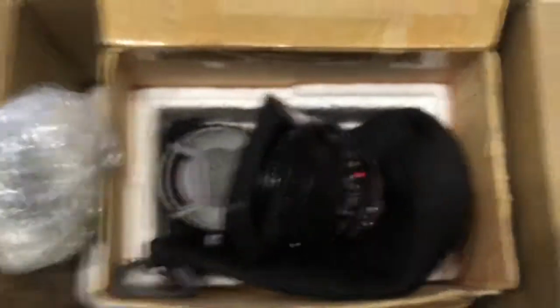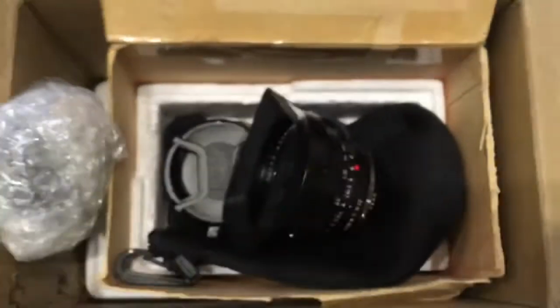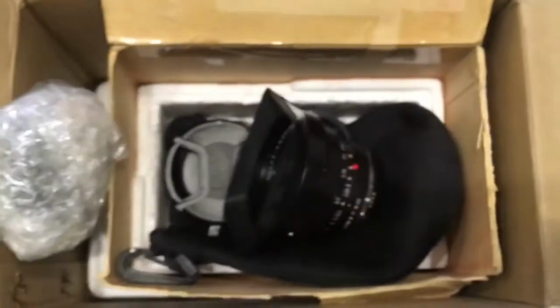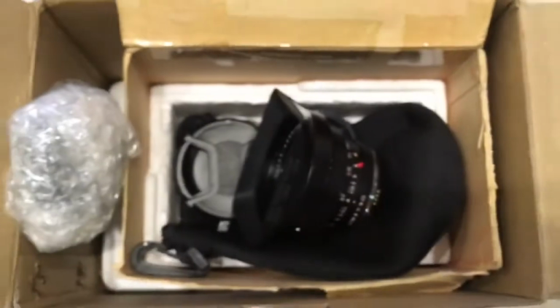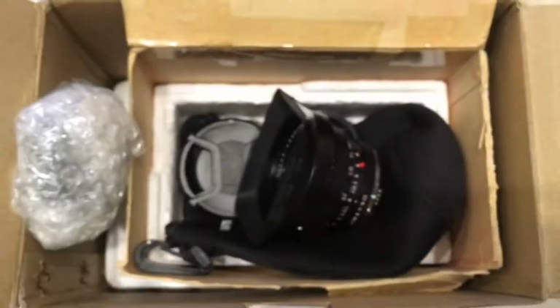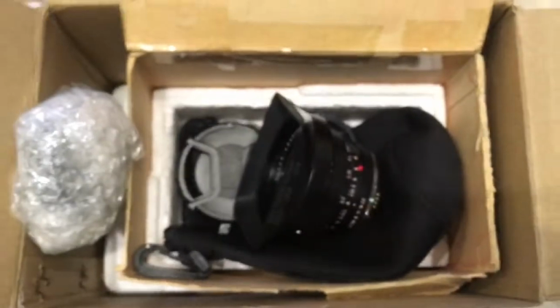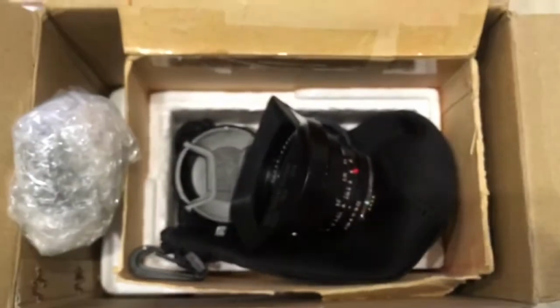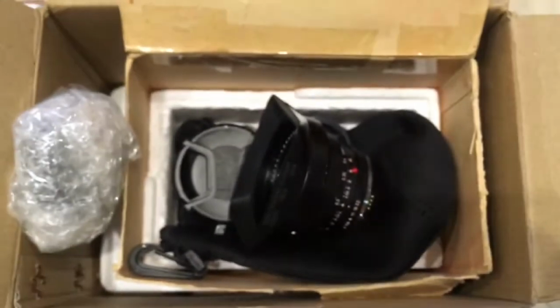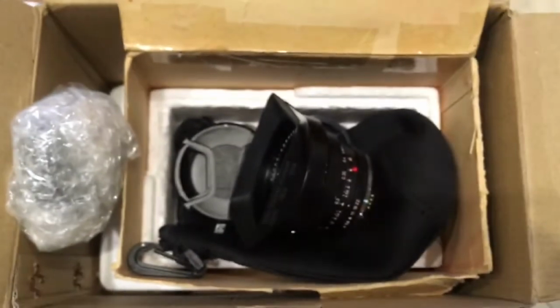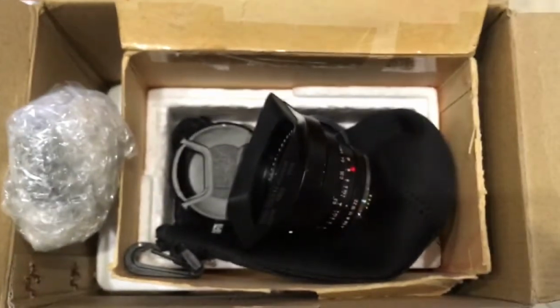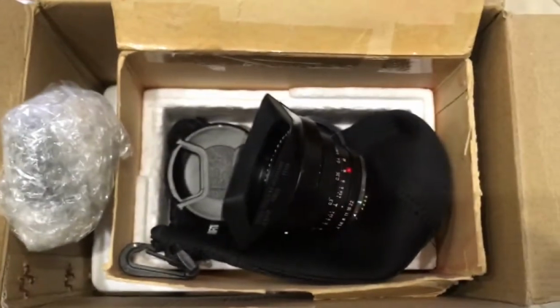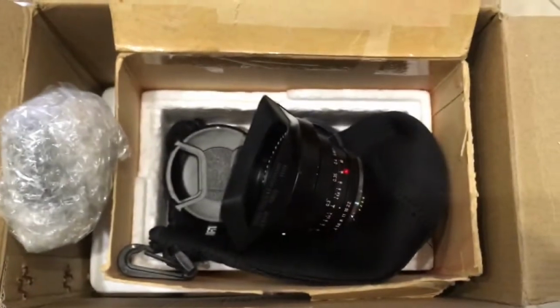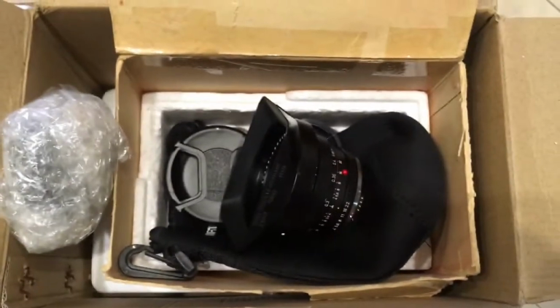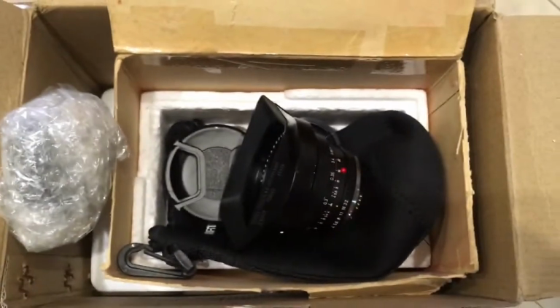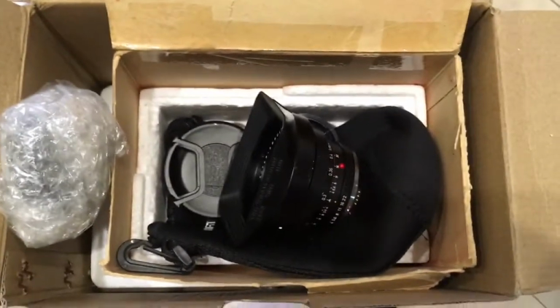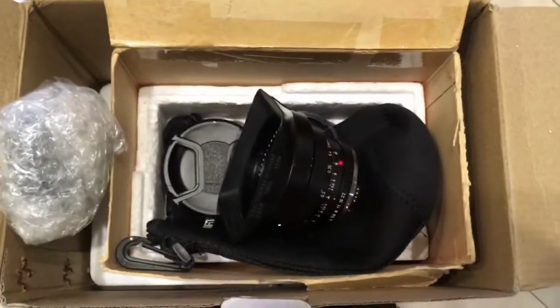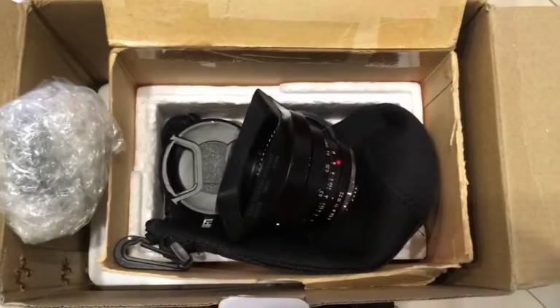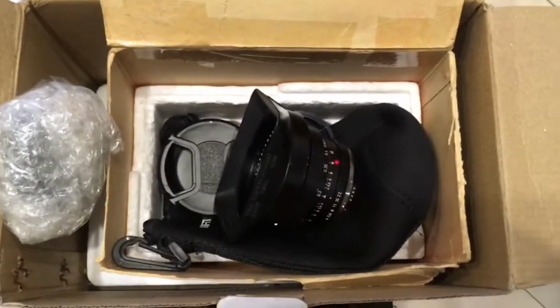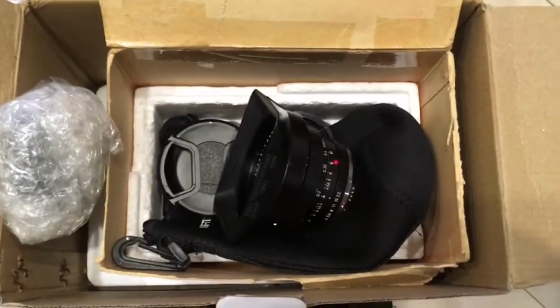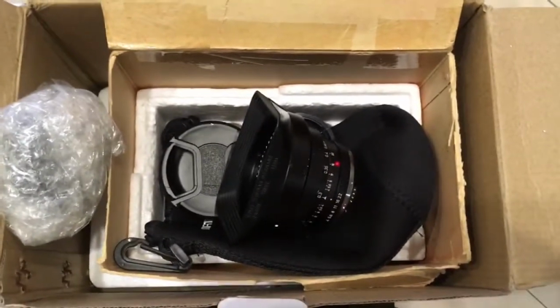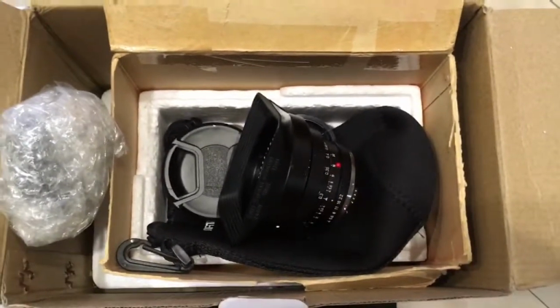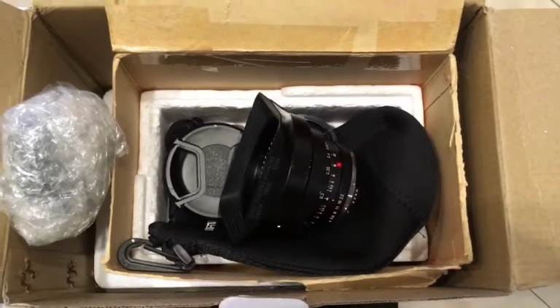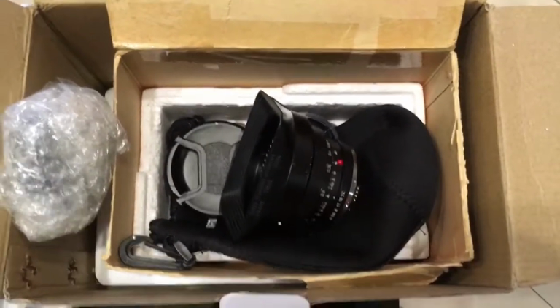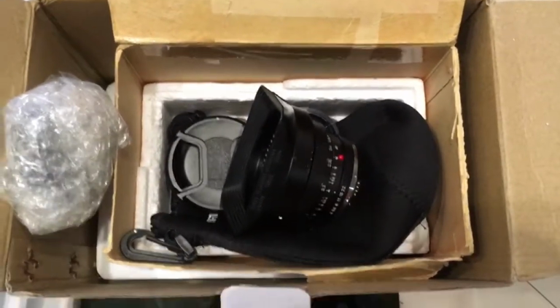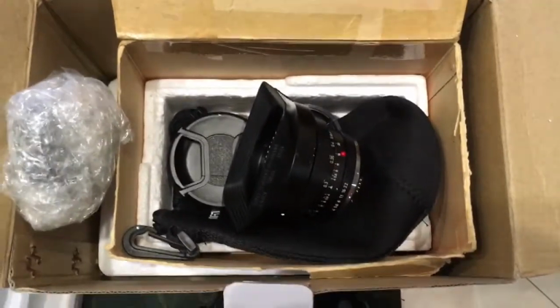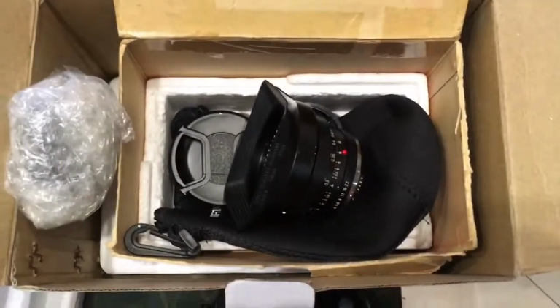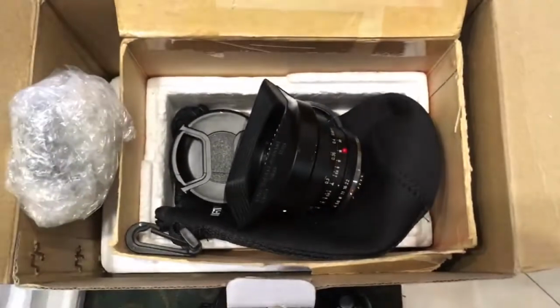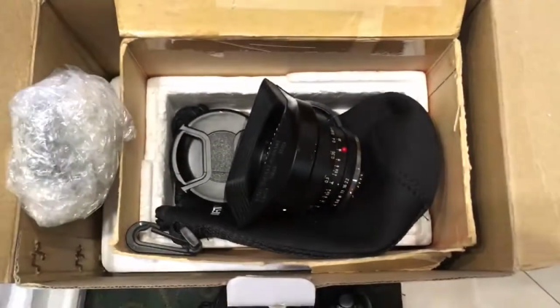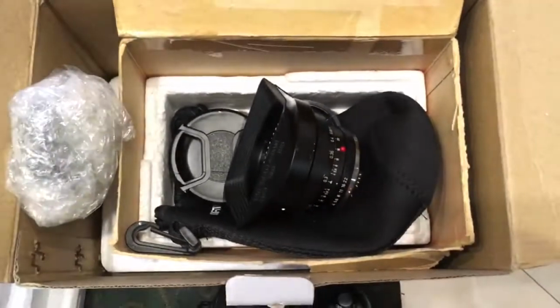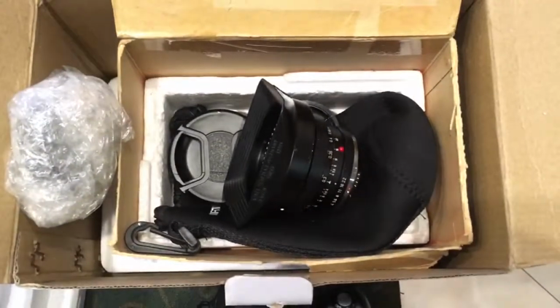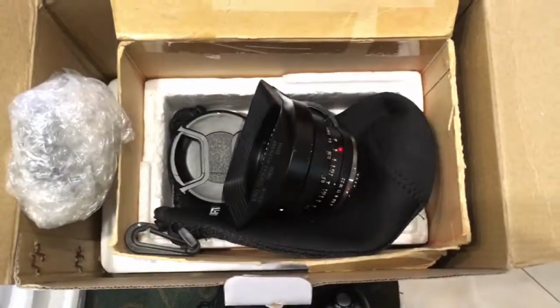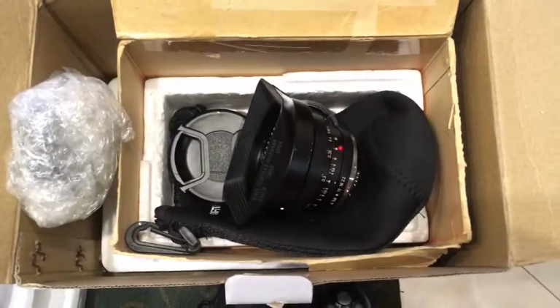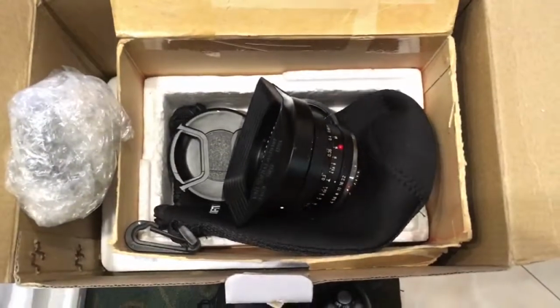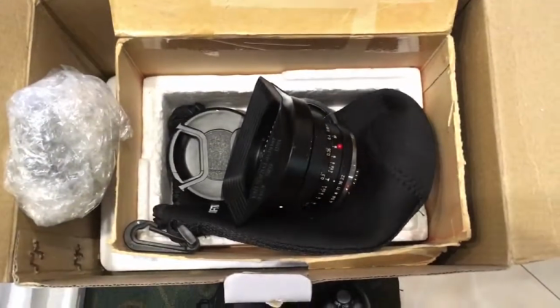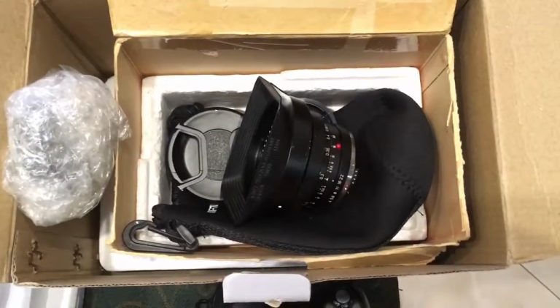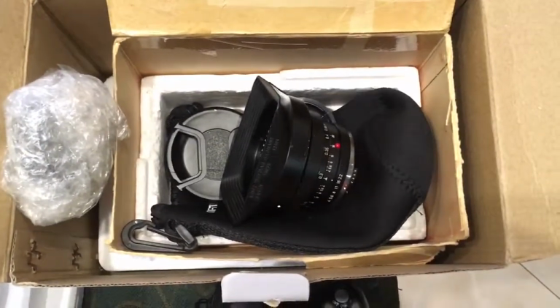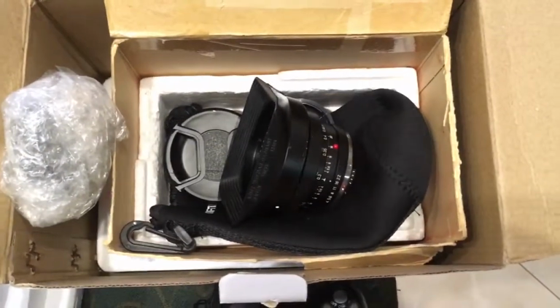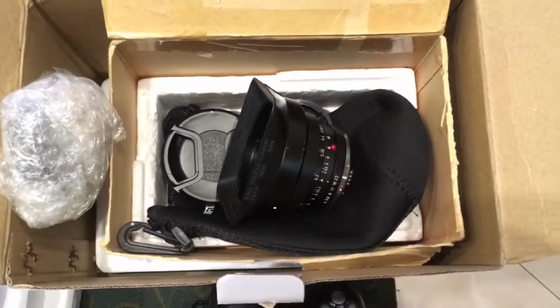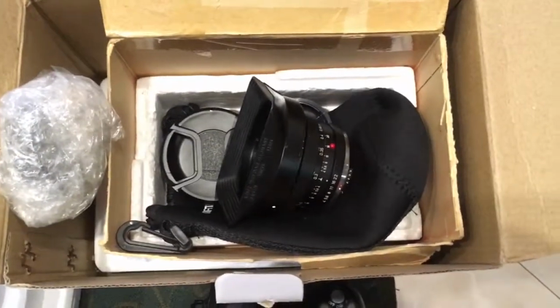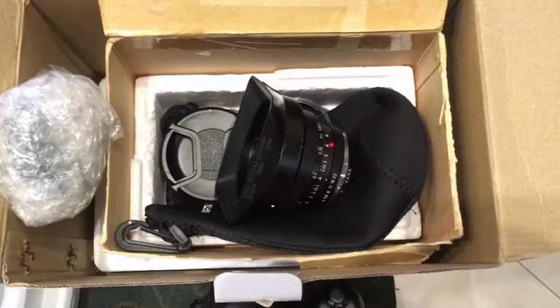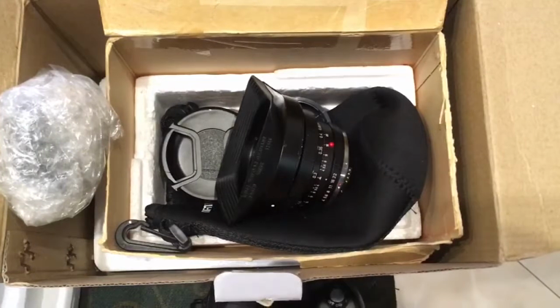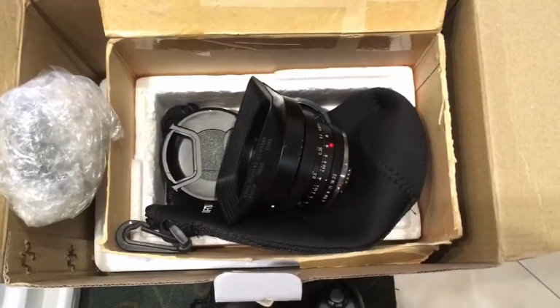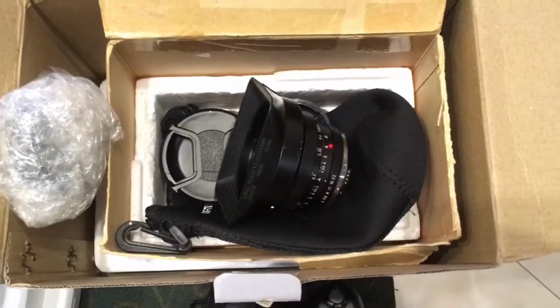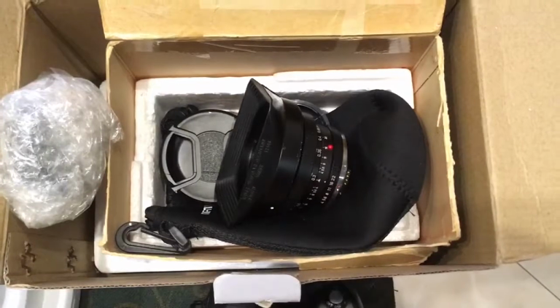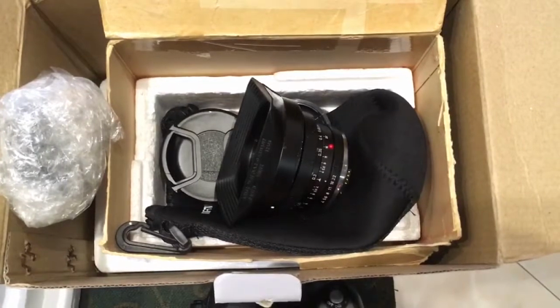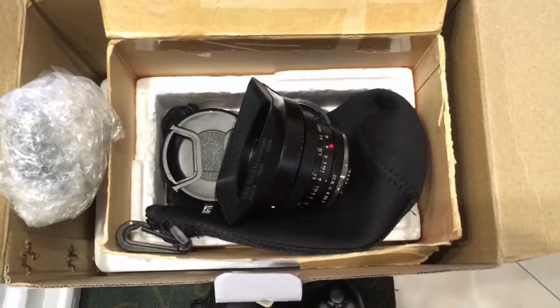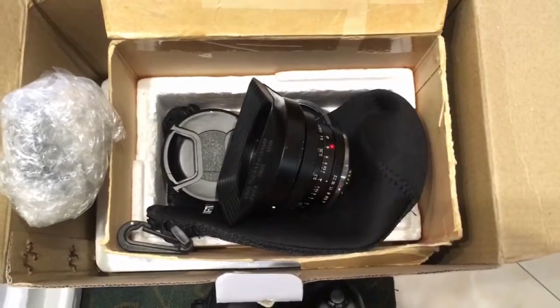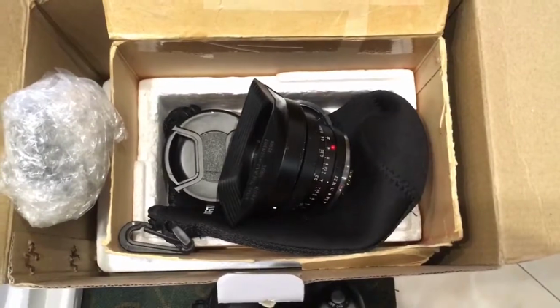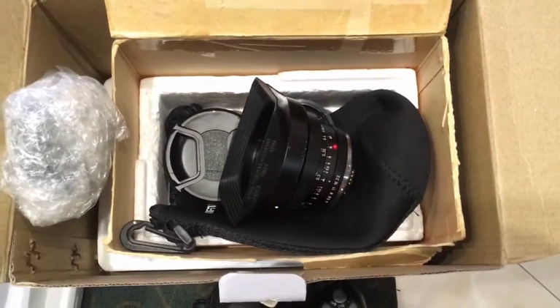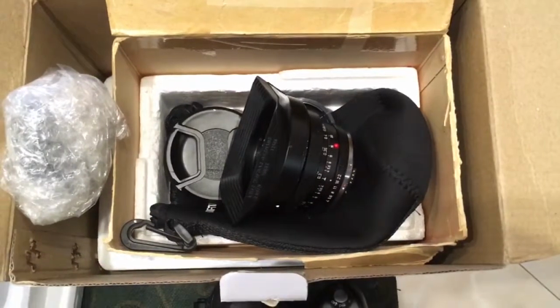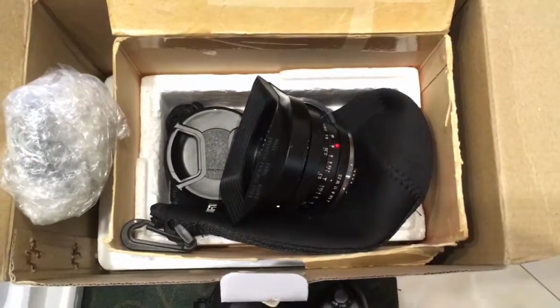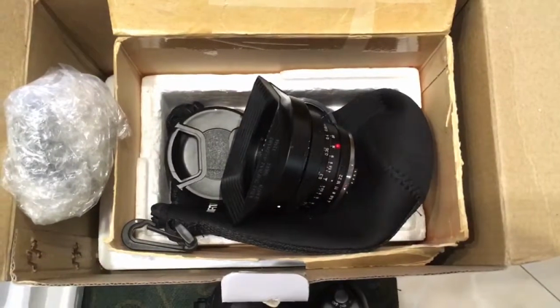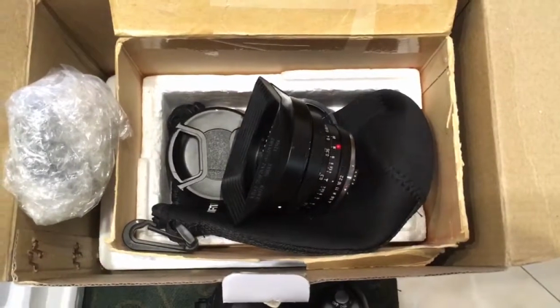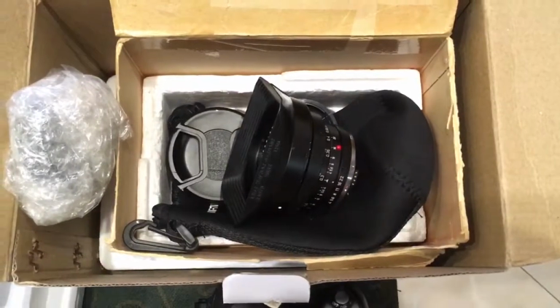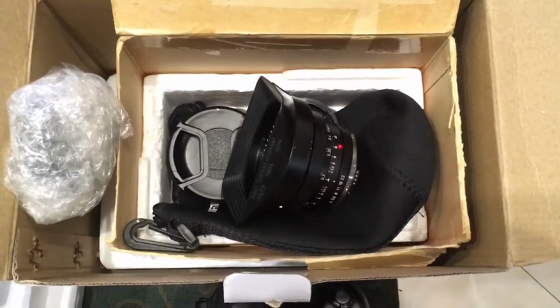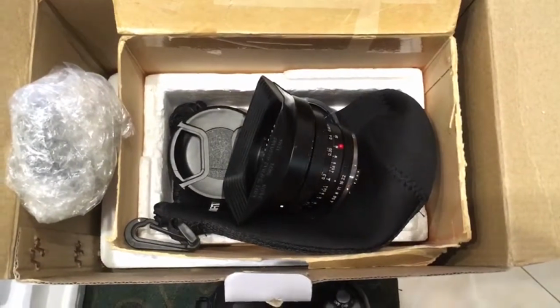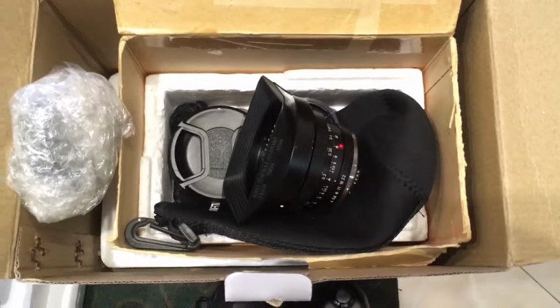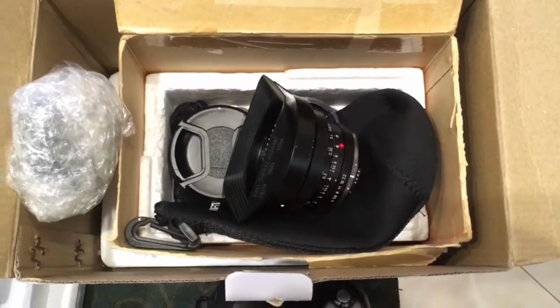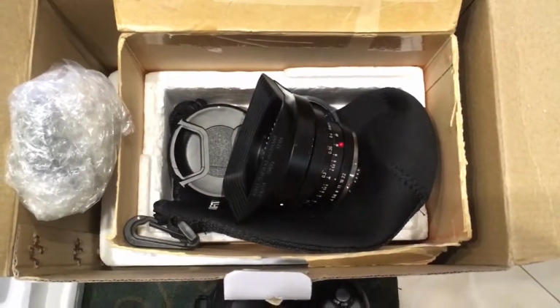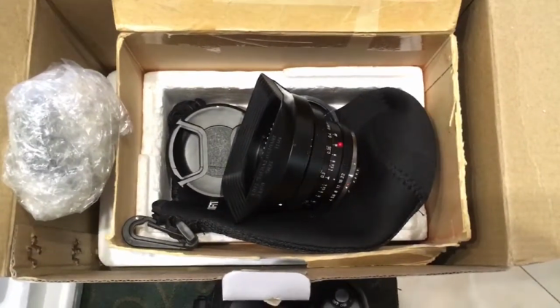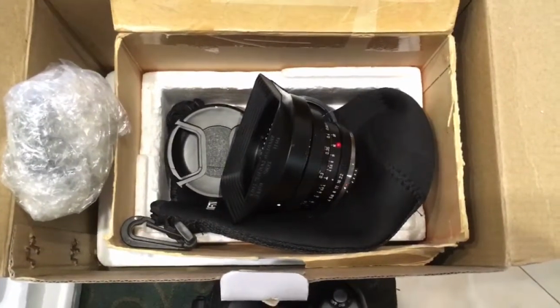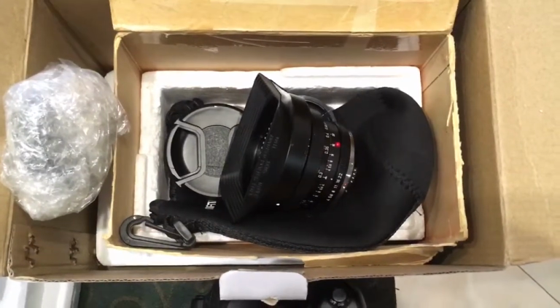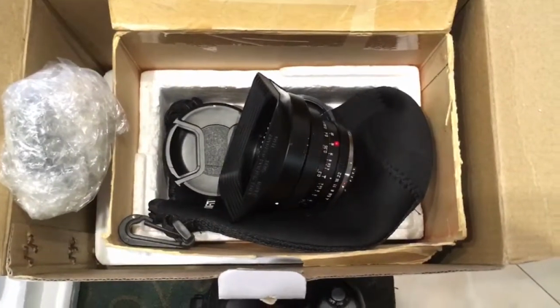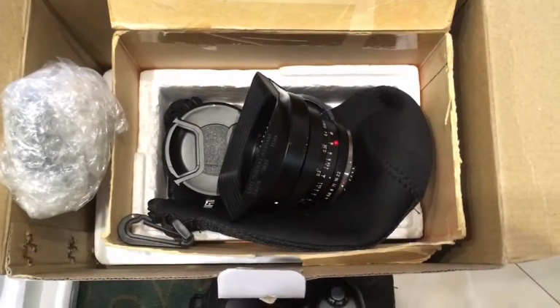Now I am packaging your lens and sending it to you today. Thank you for your purchase and thank you for your attention.